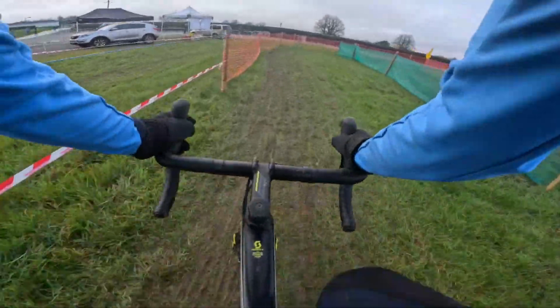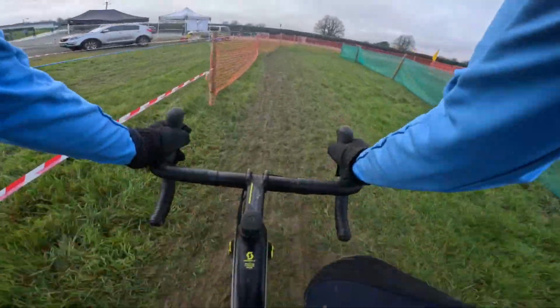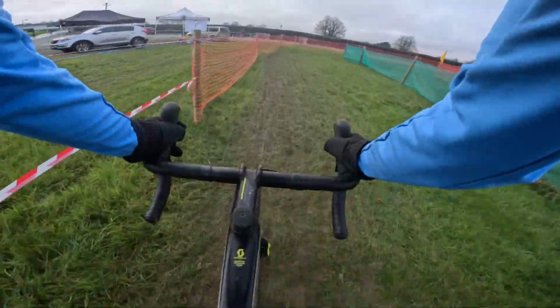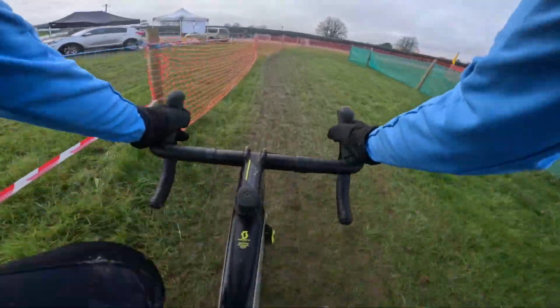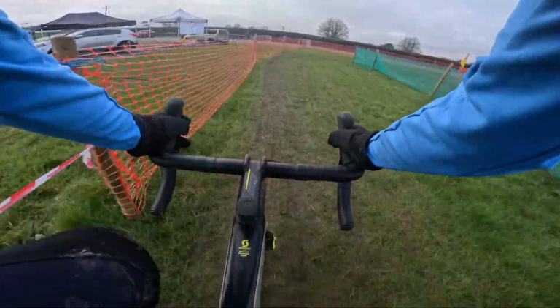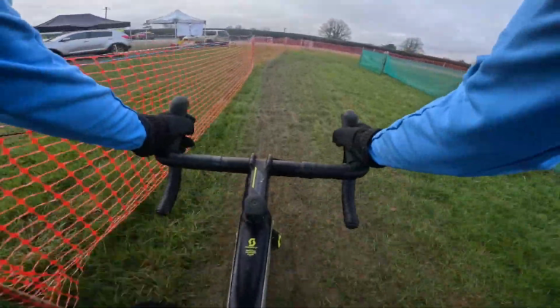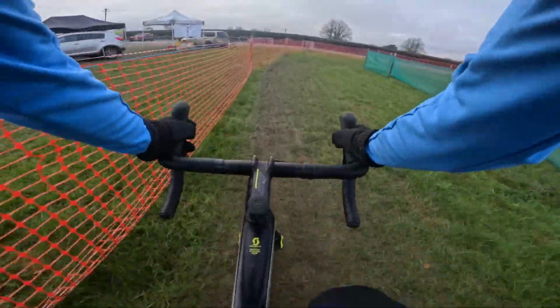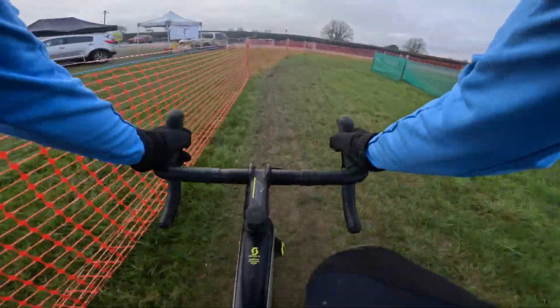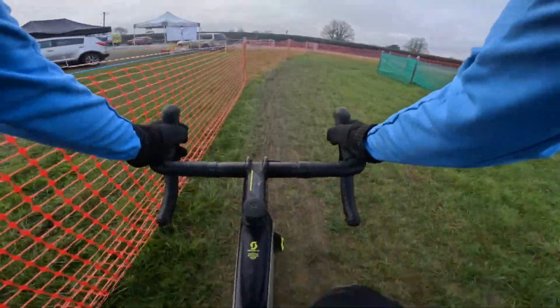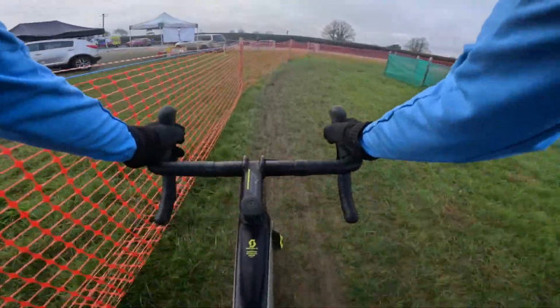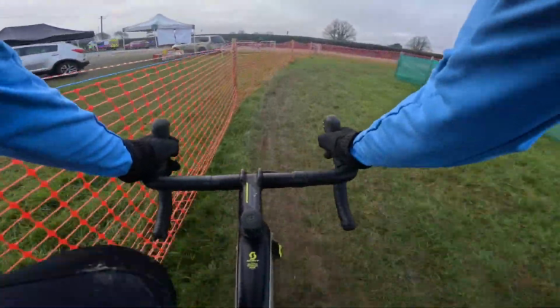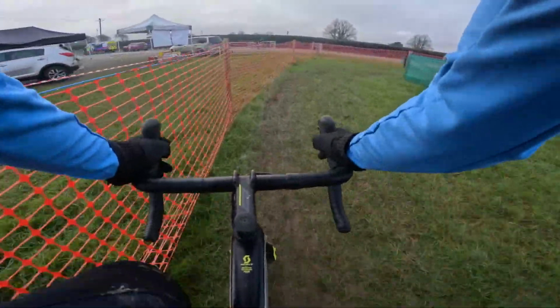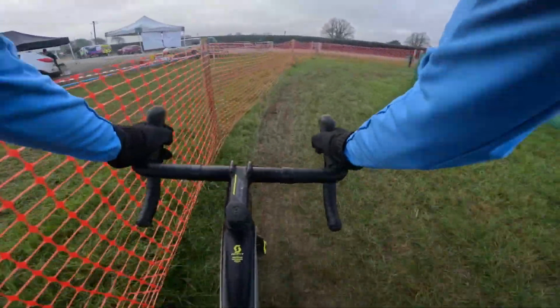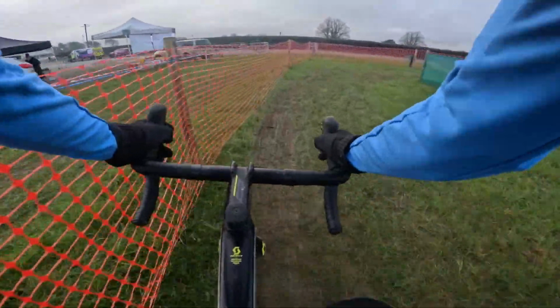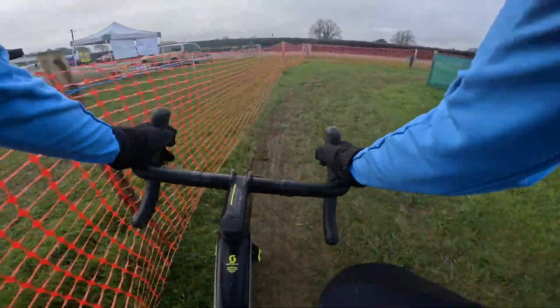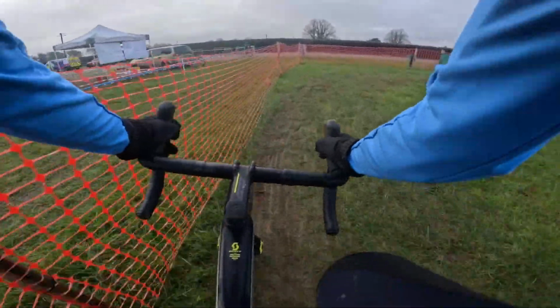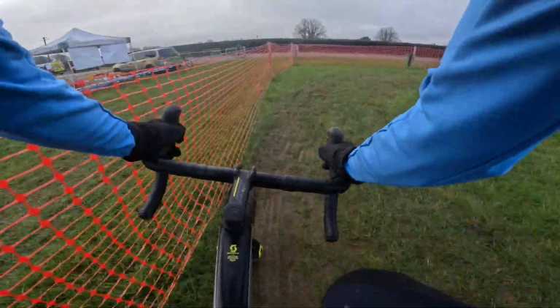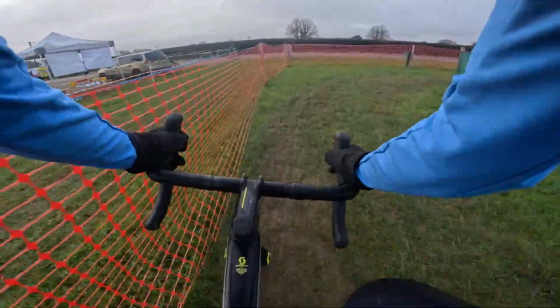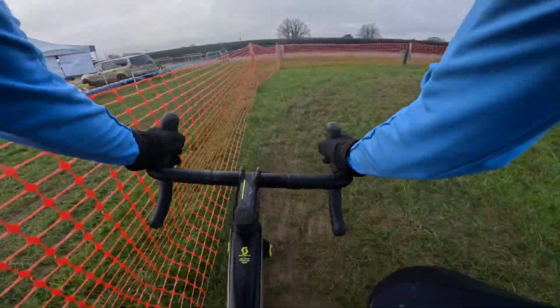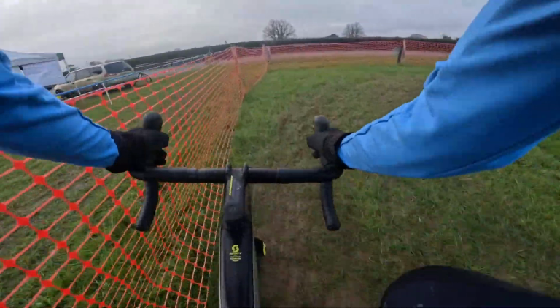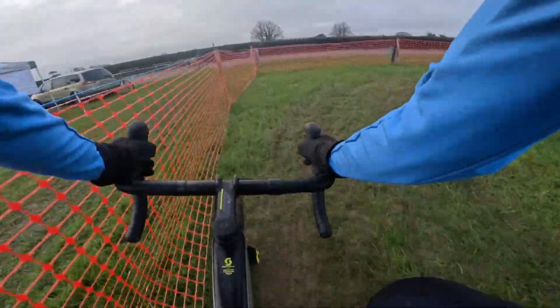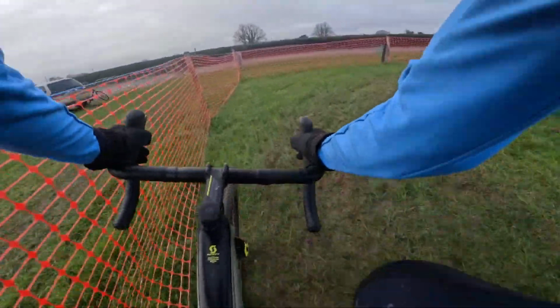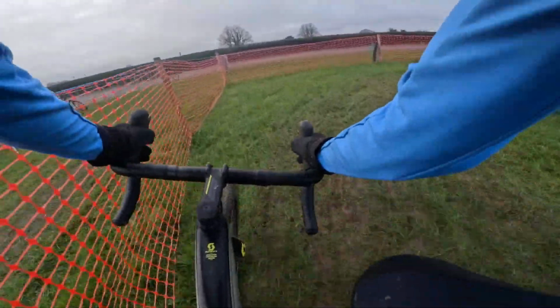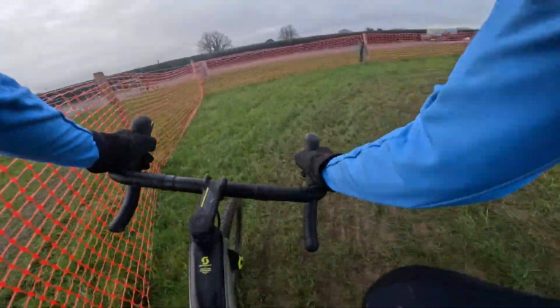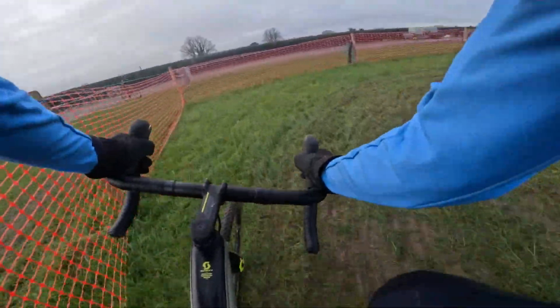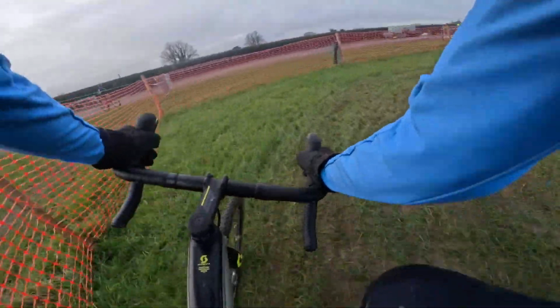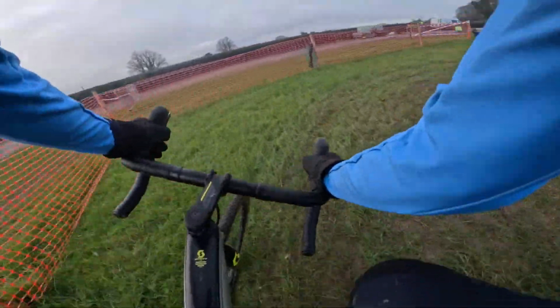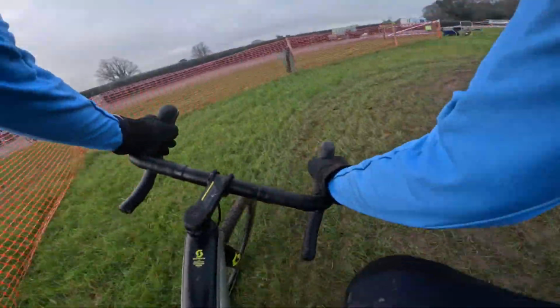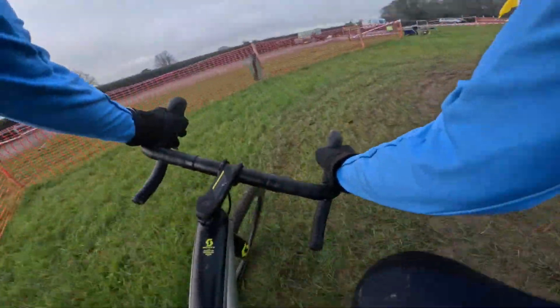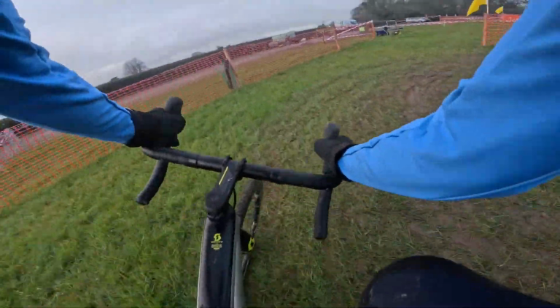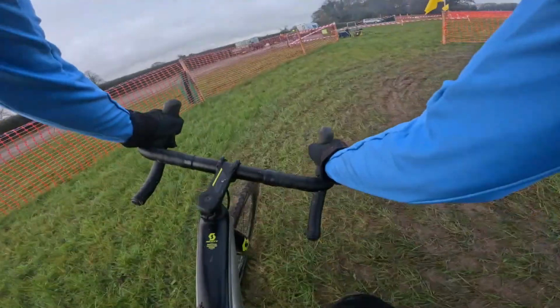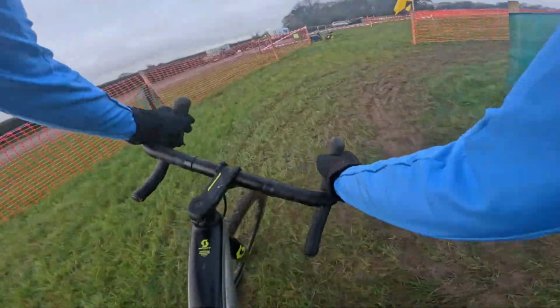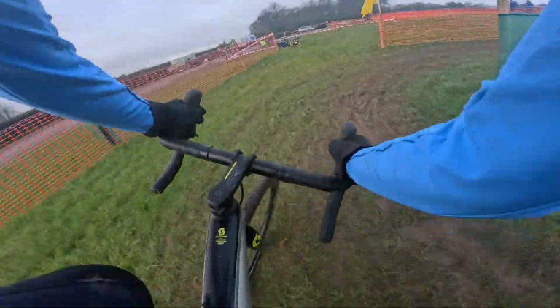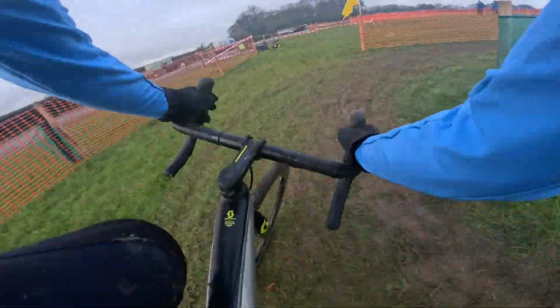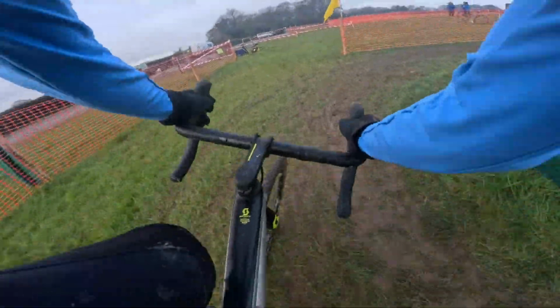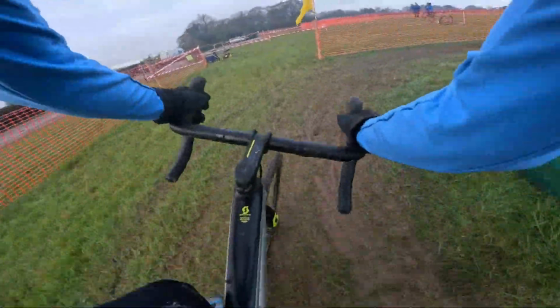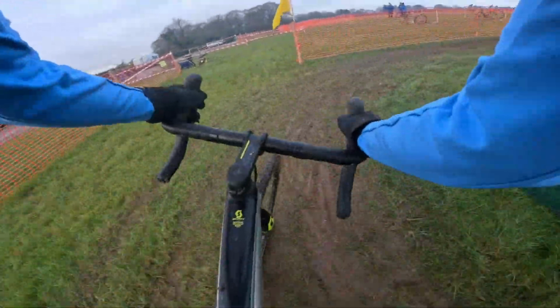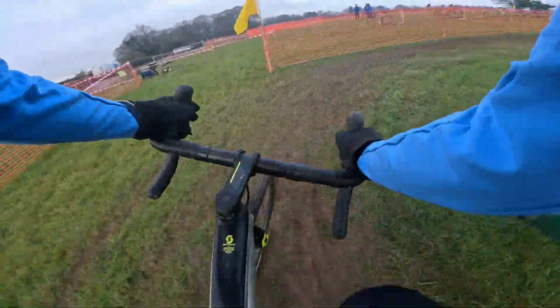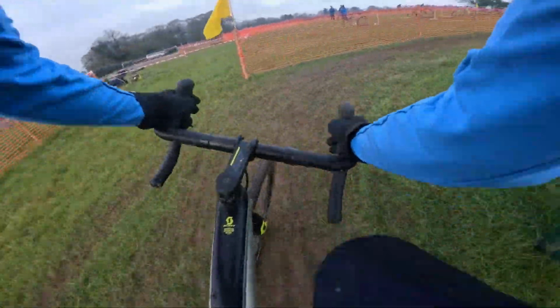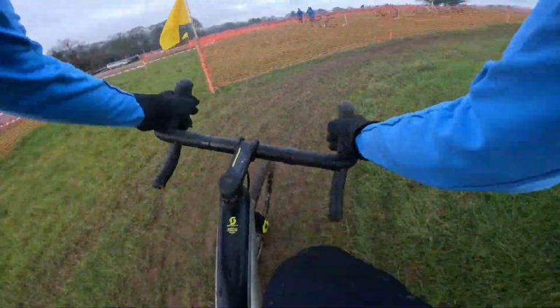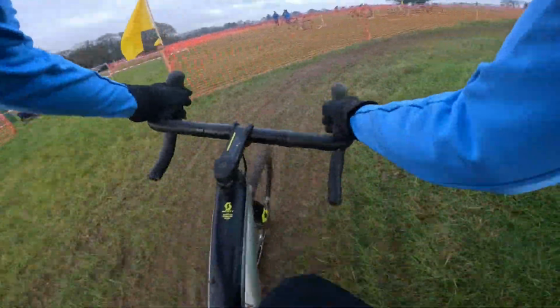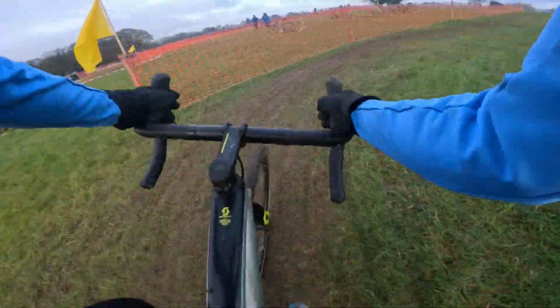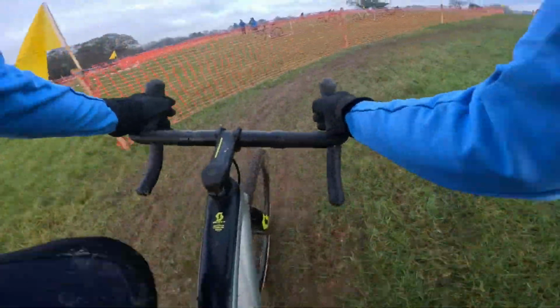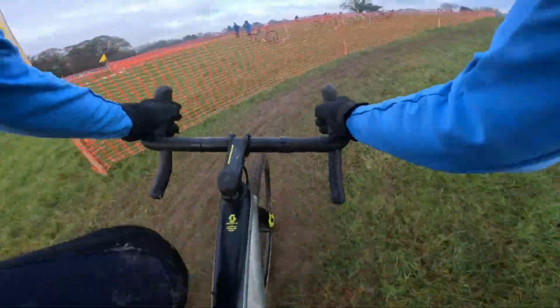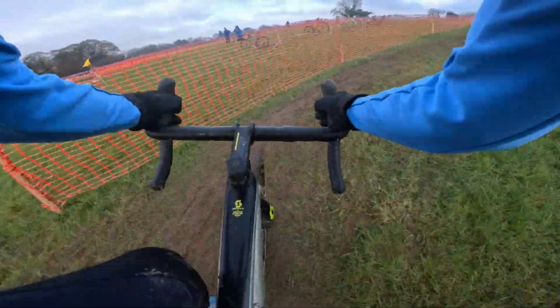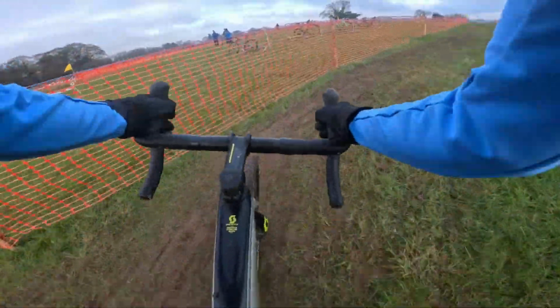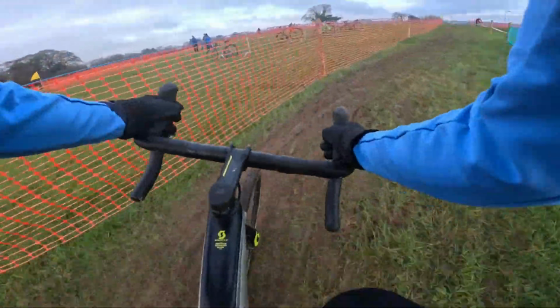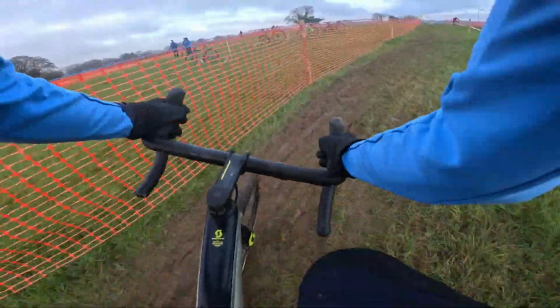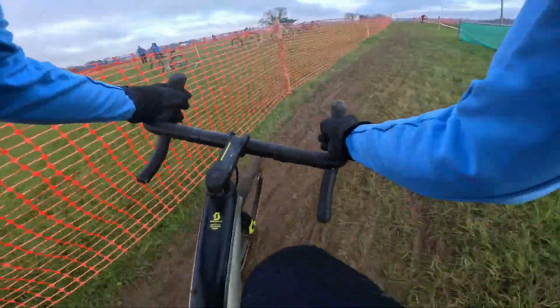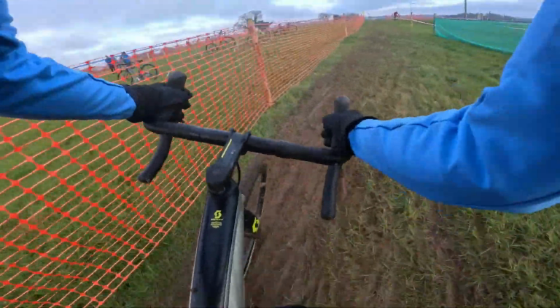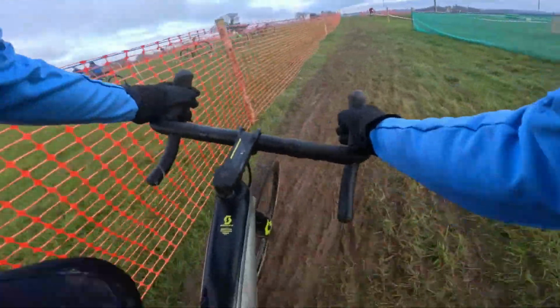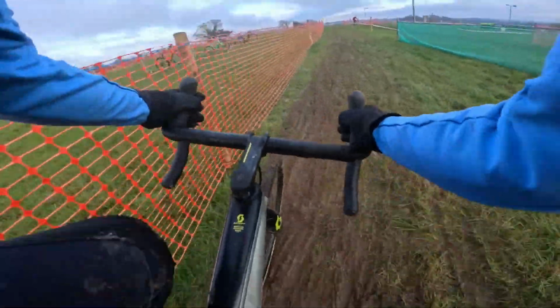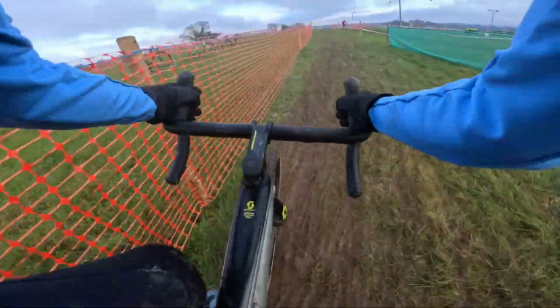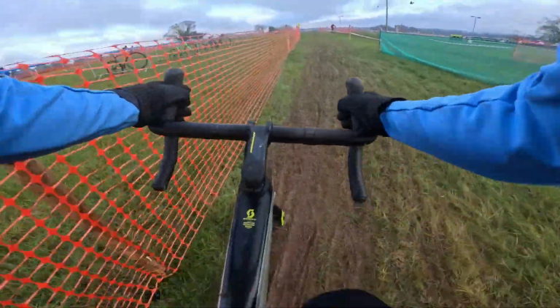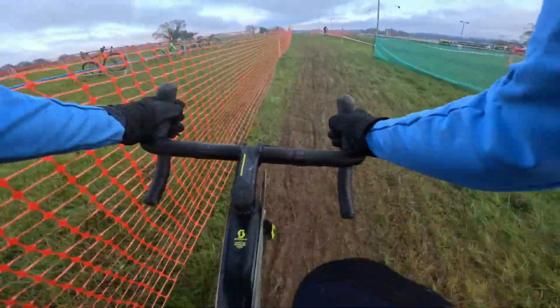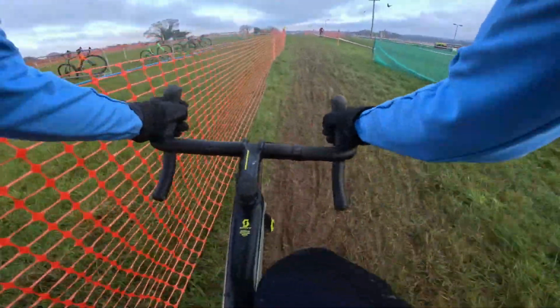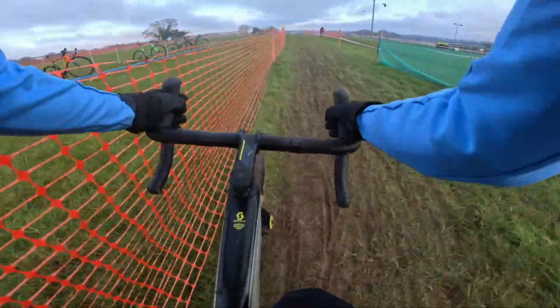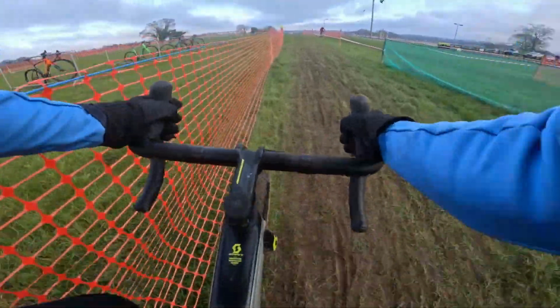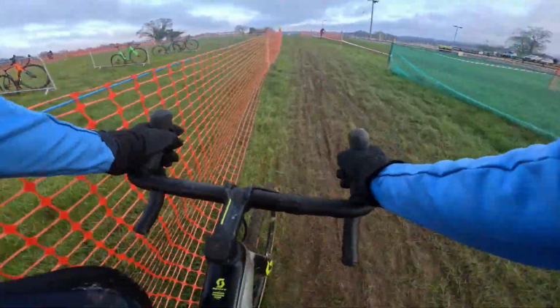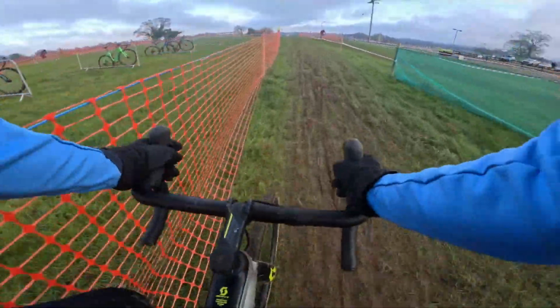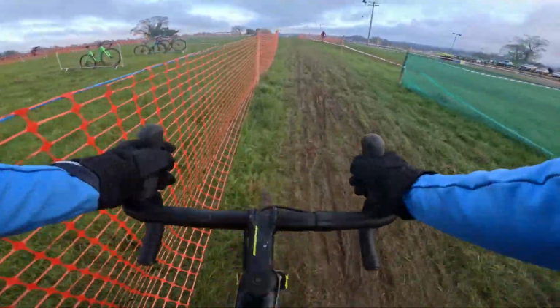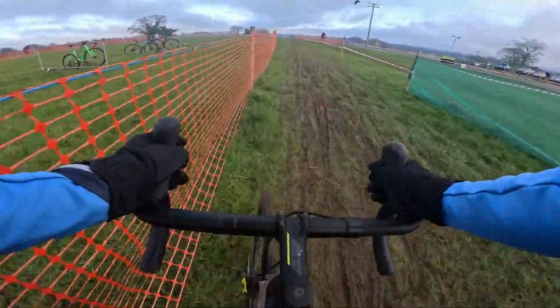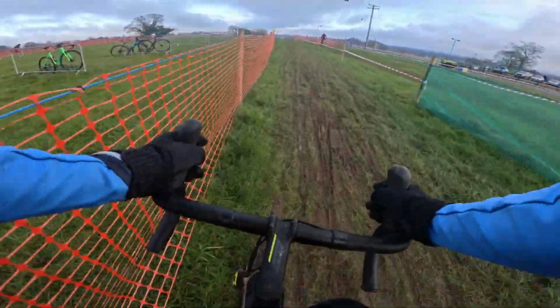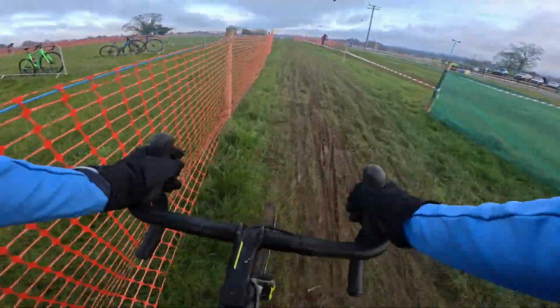And out wide again here, quite wide, turning quite tight, so you're turning on the grippy side.